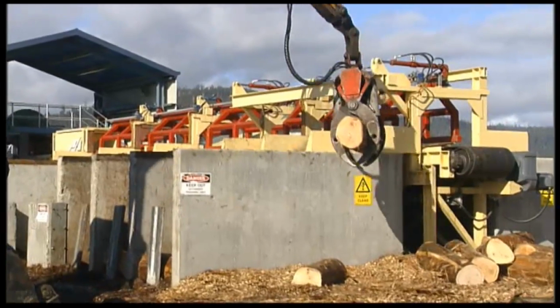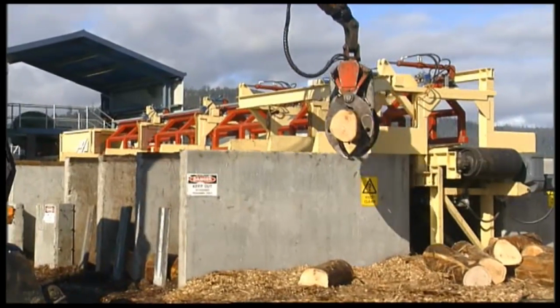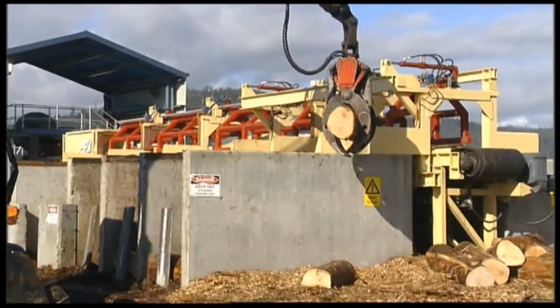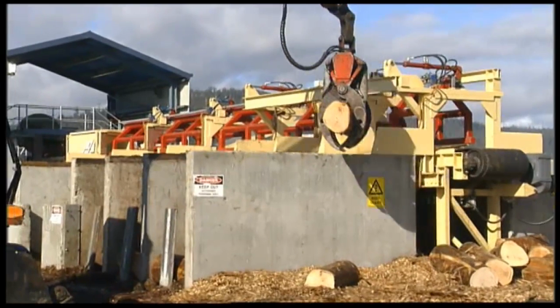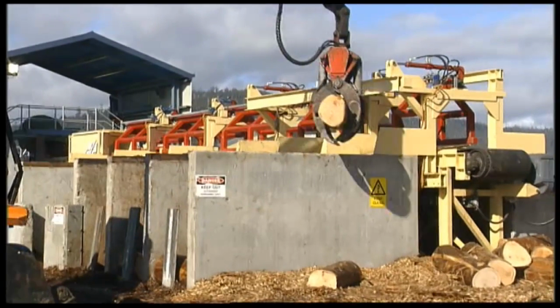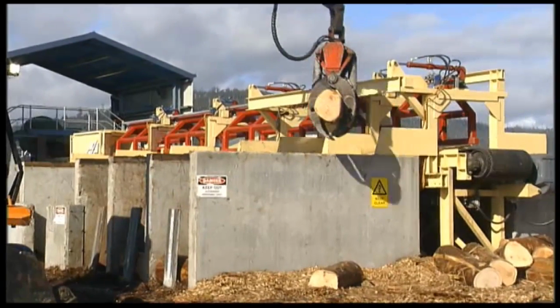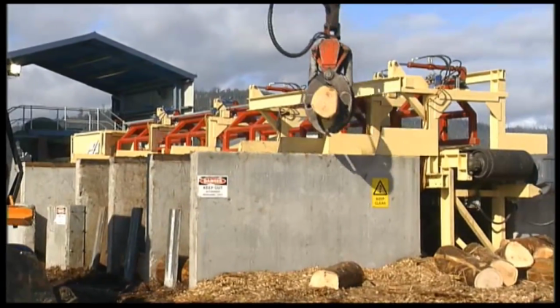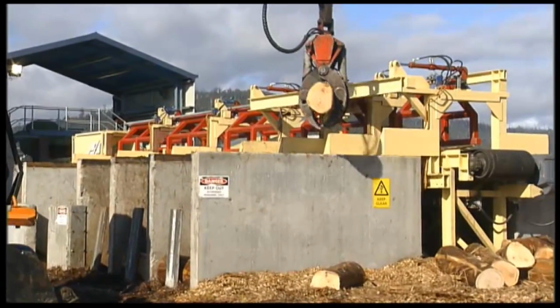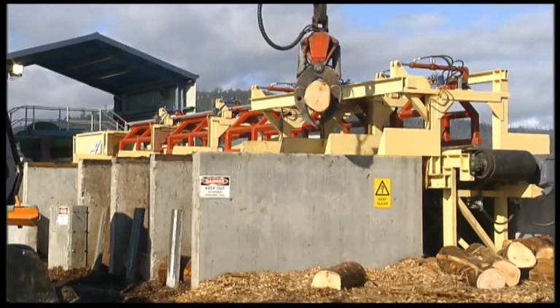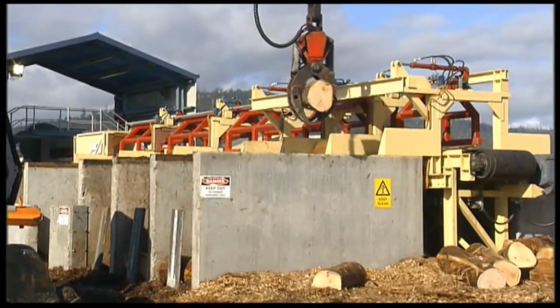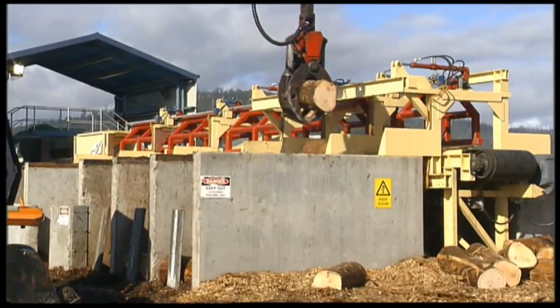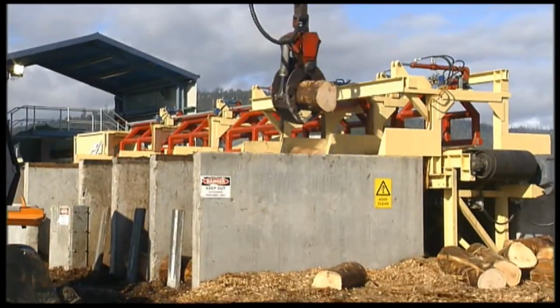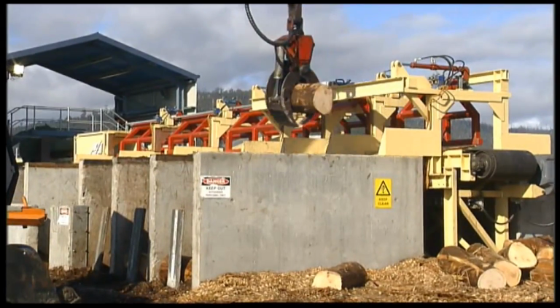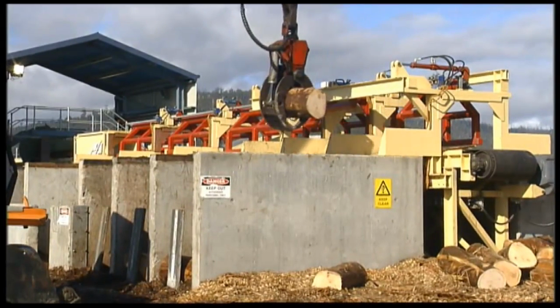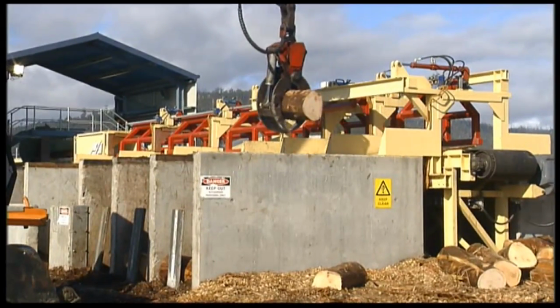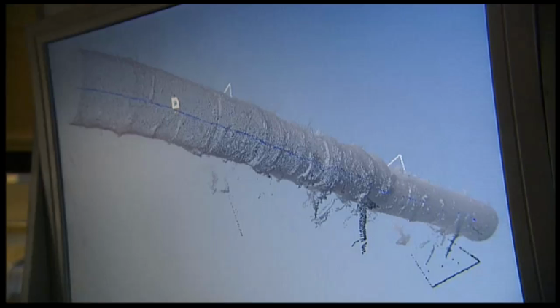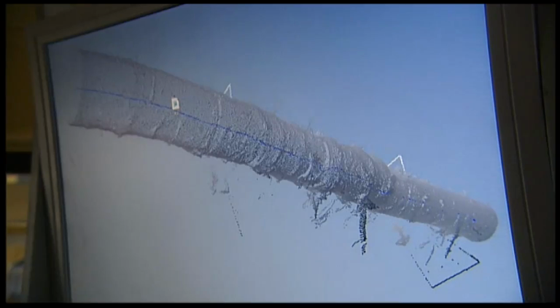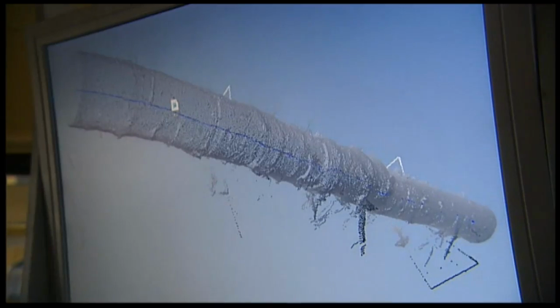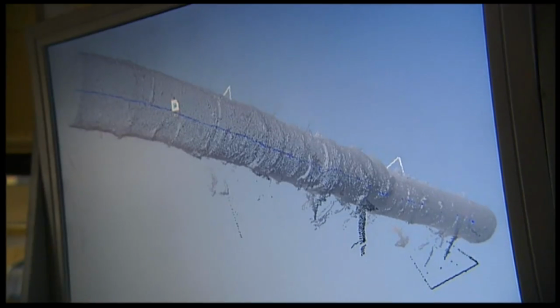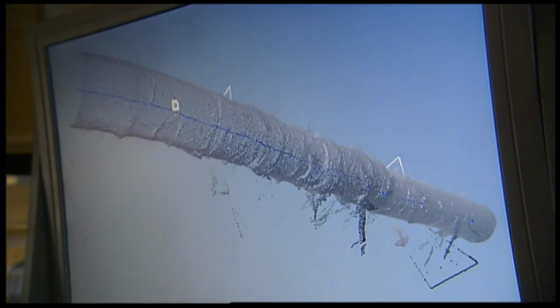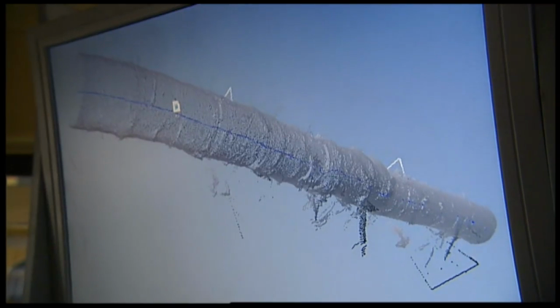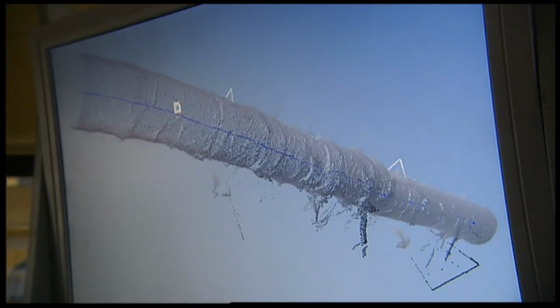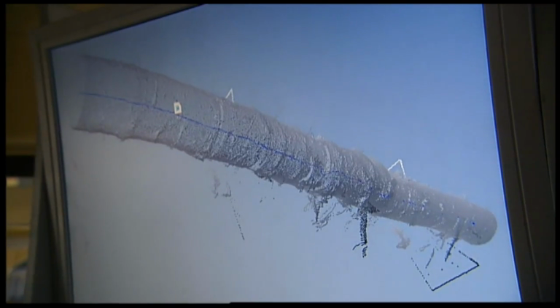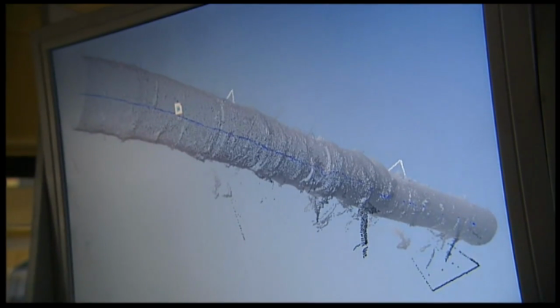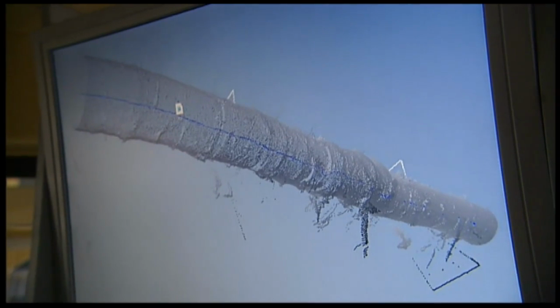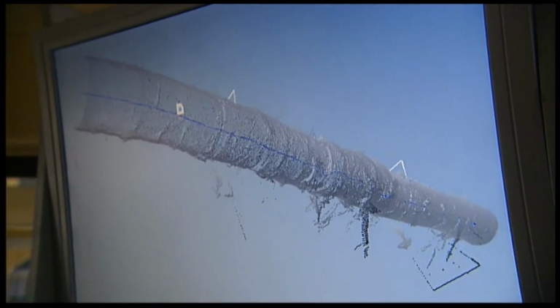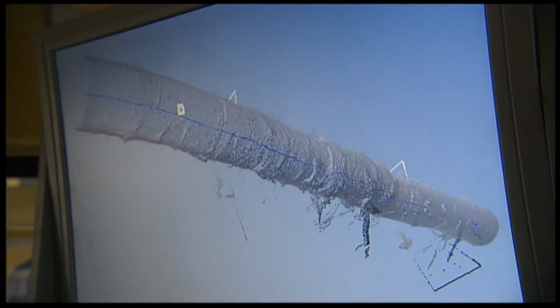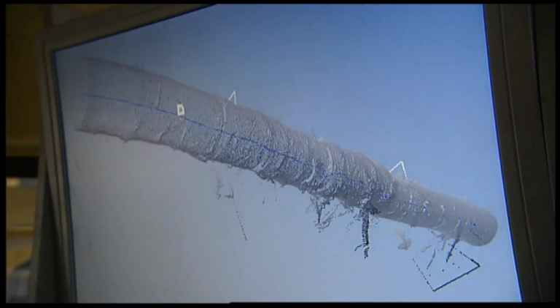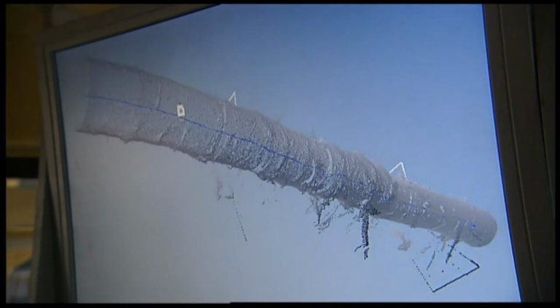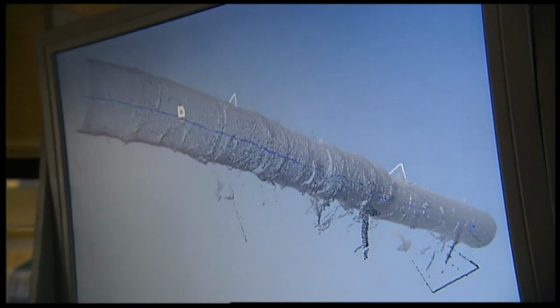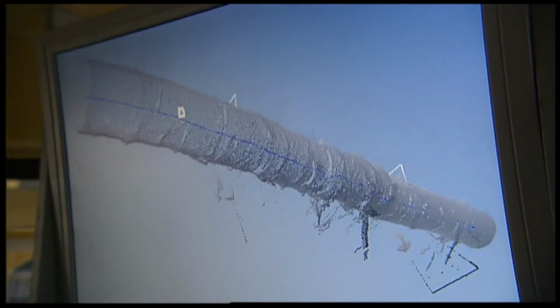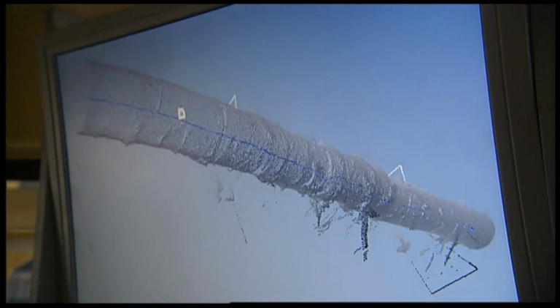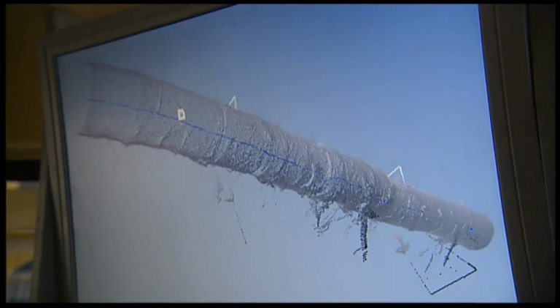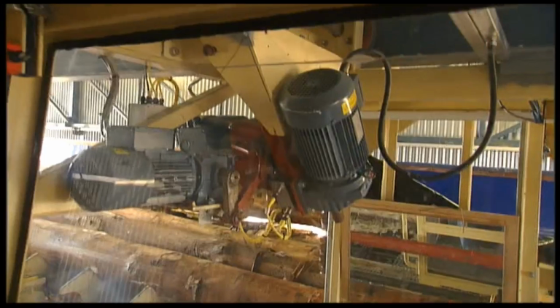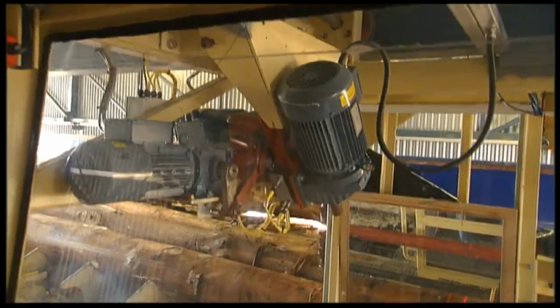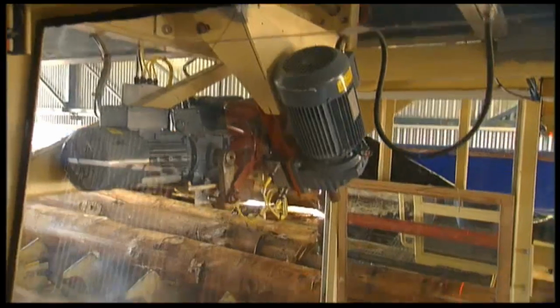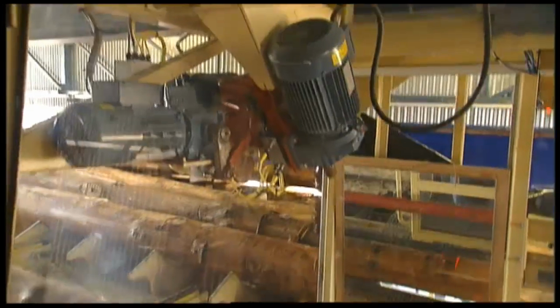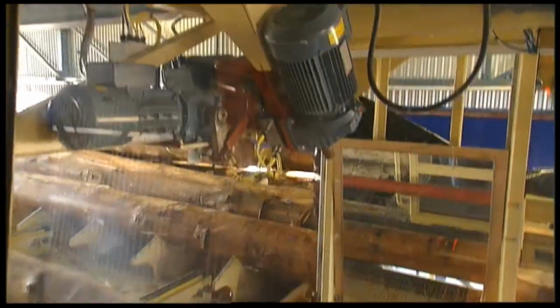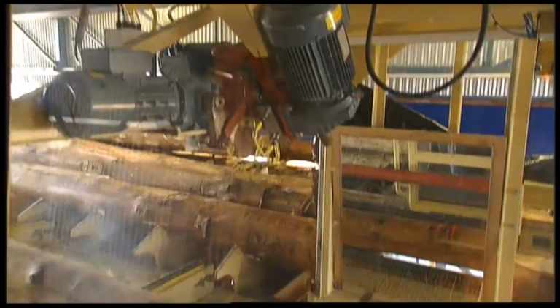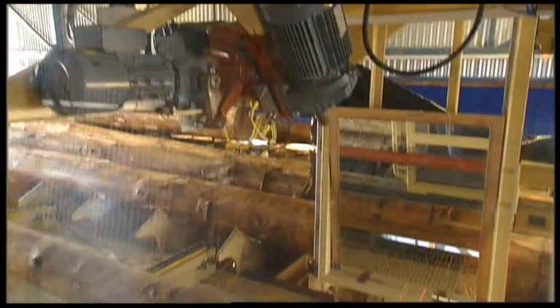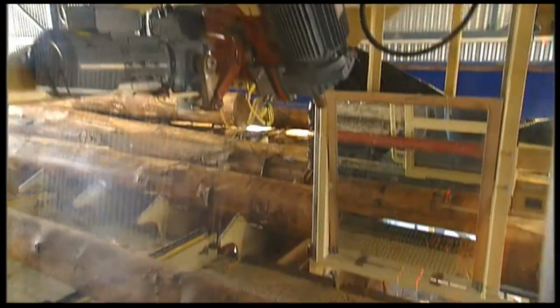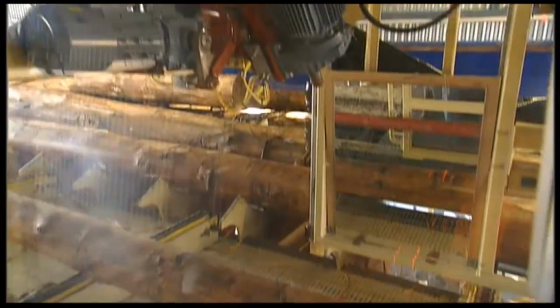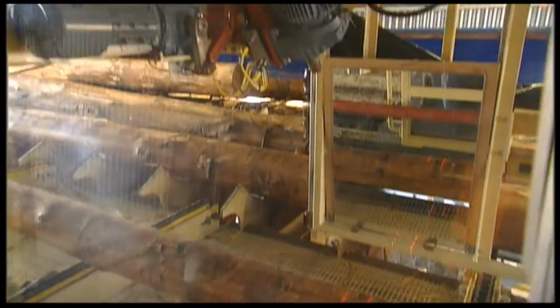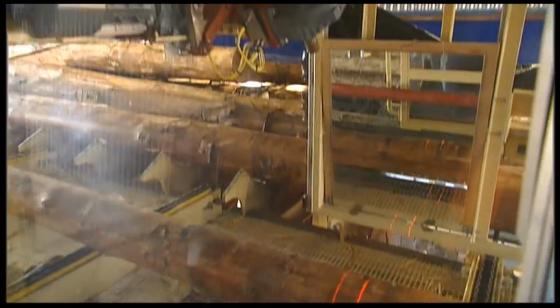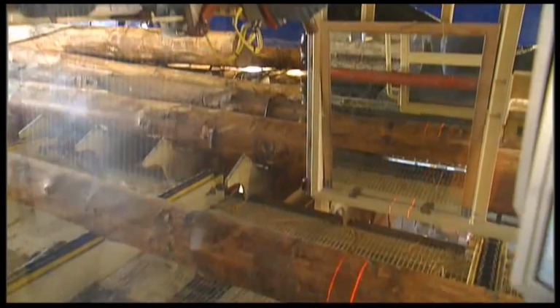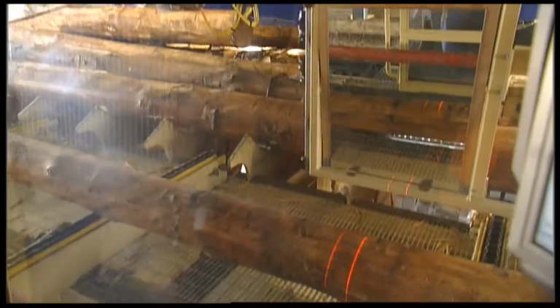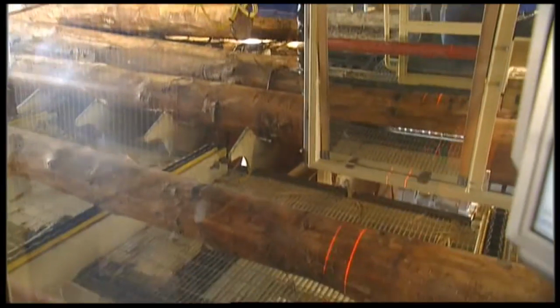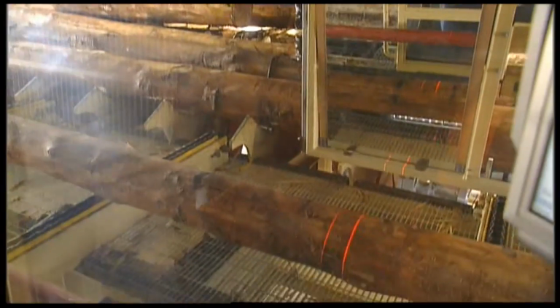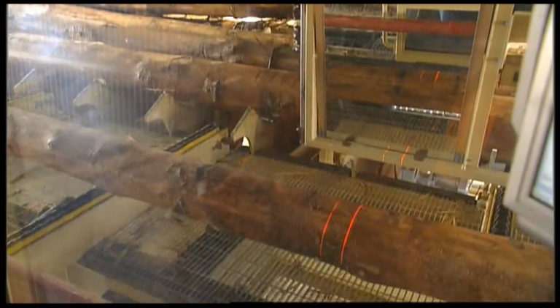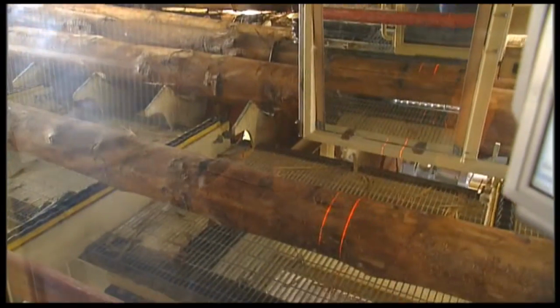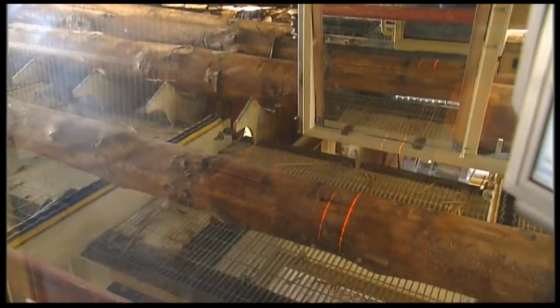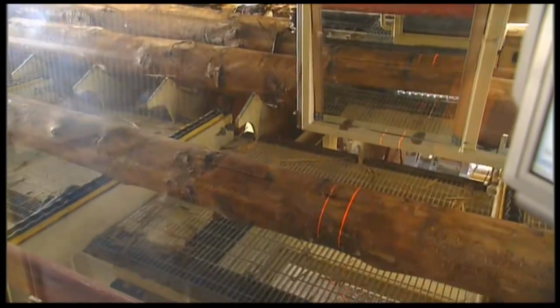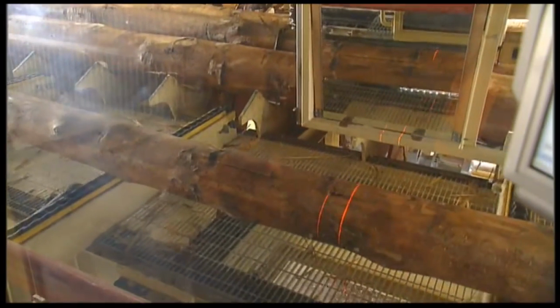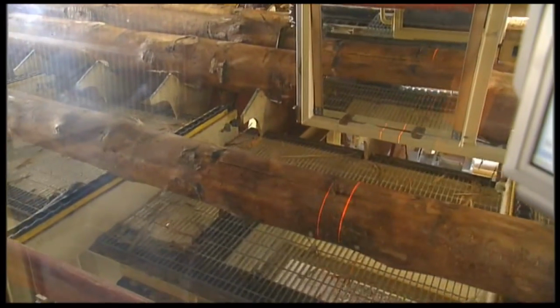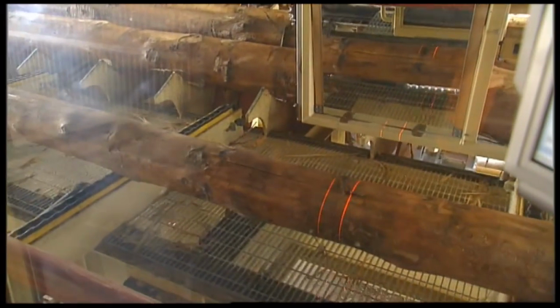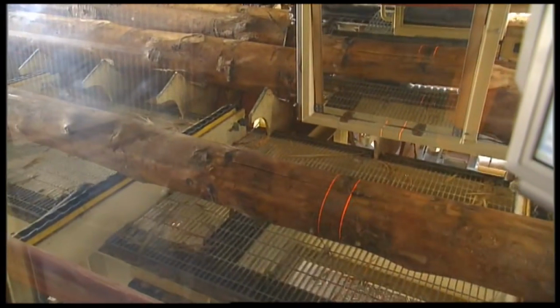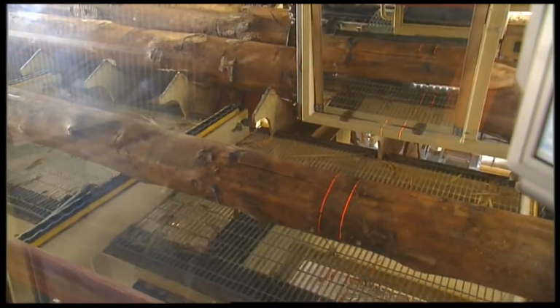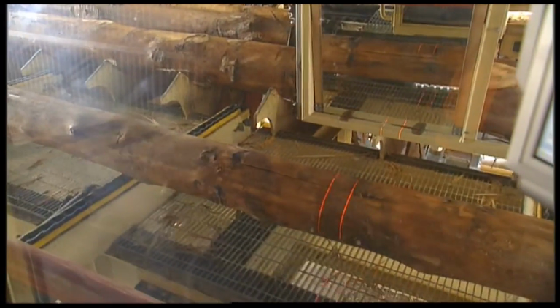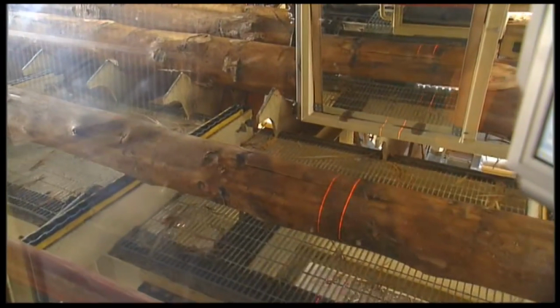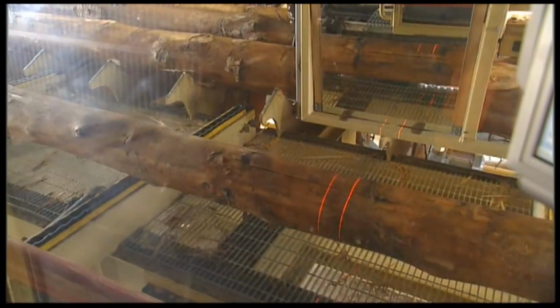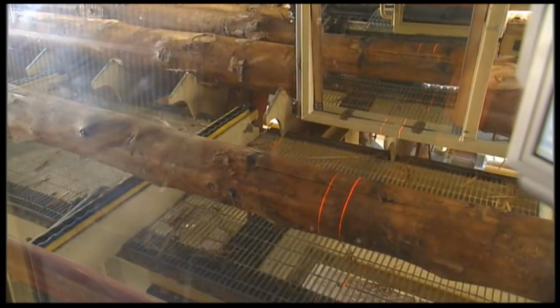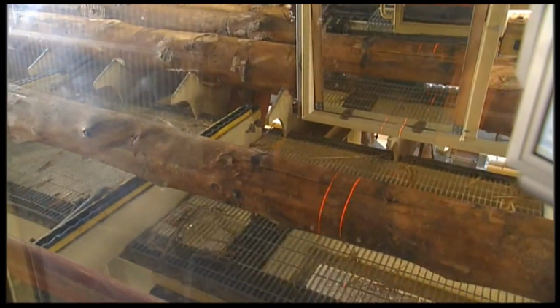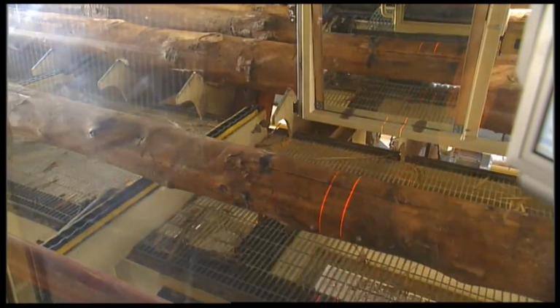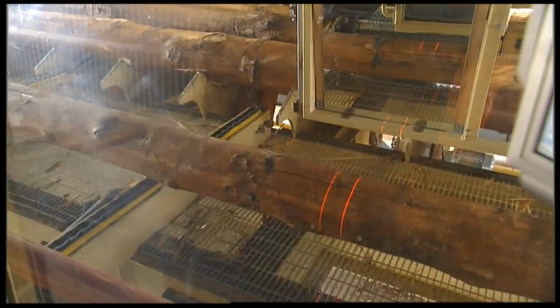Think forestry and you probably don't think computers, 3D images, lasers and robots — but this is forestry 2008 style.